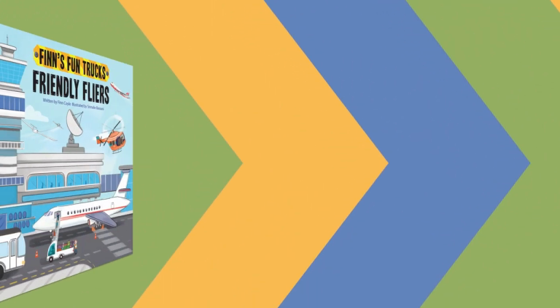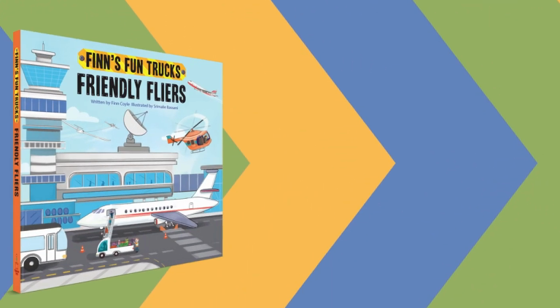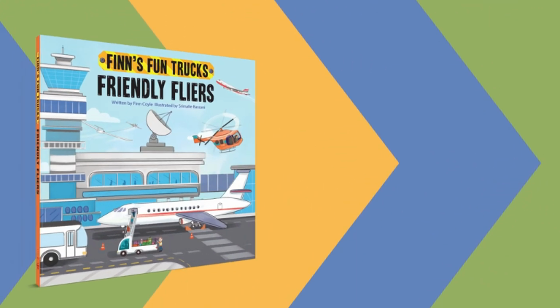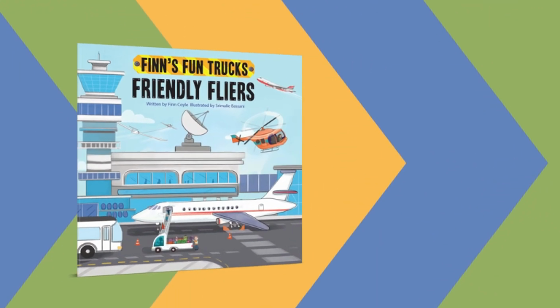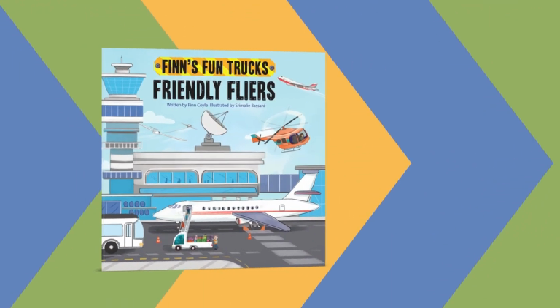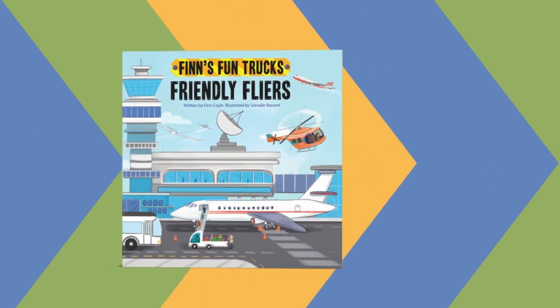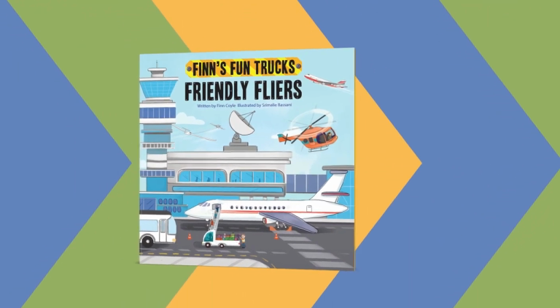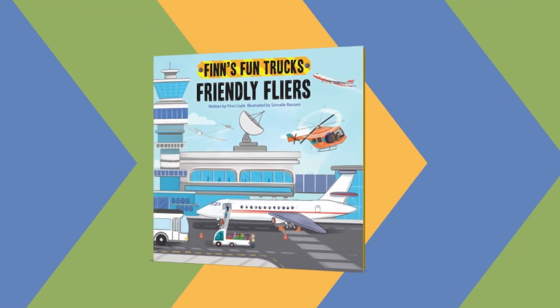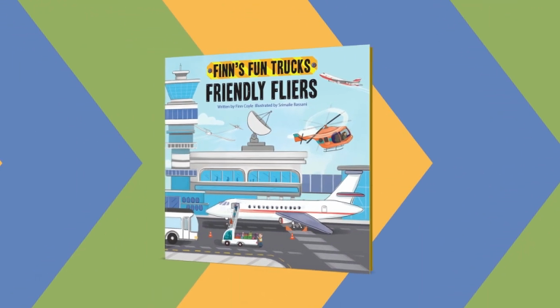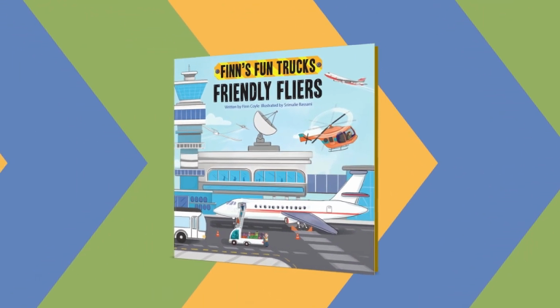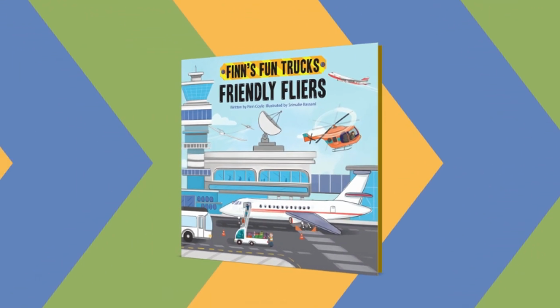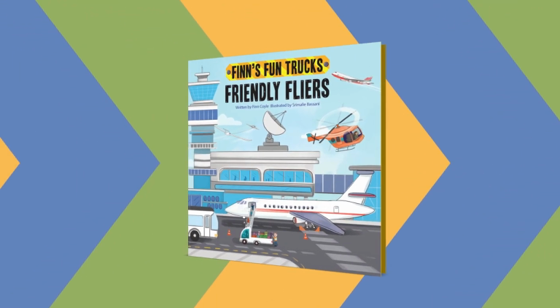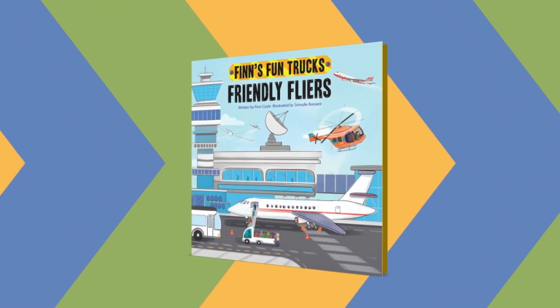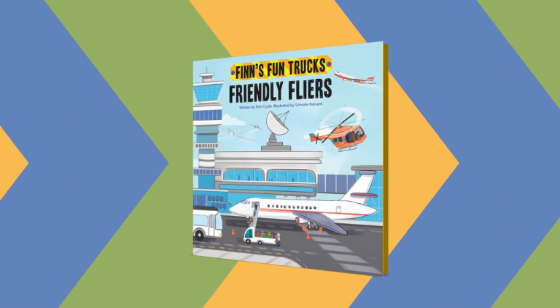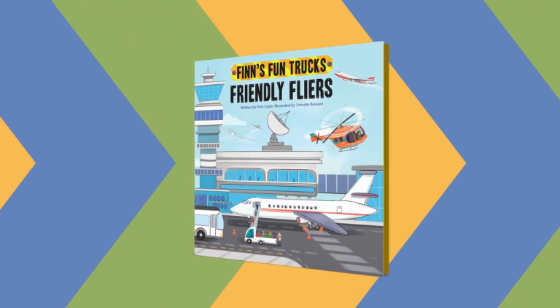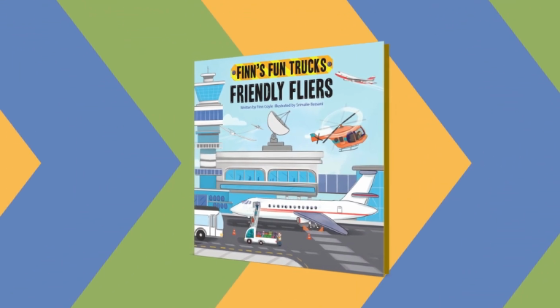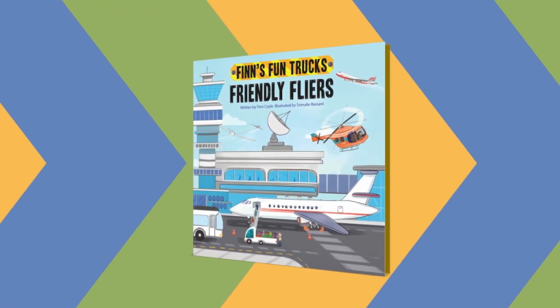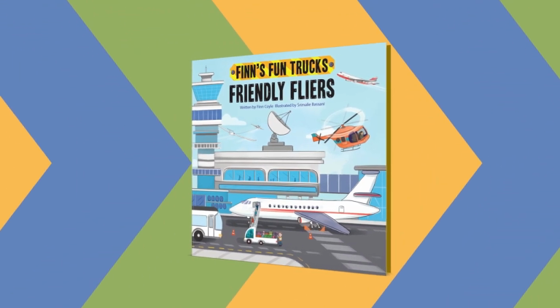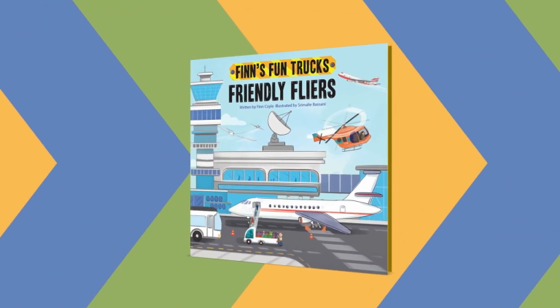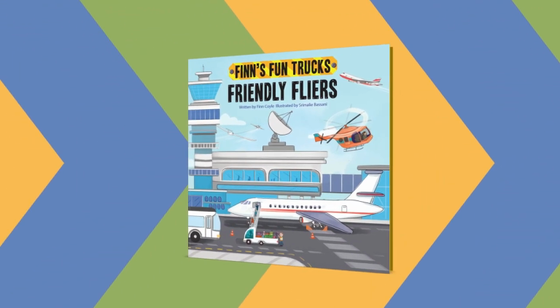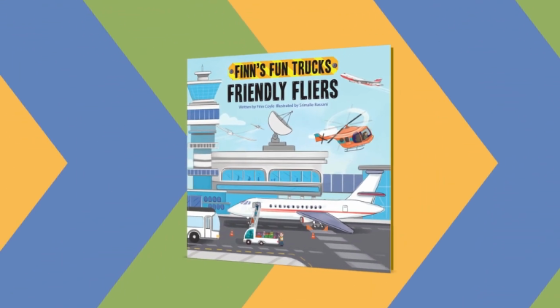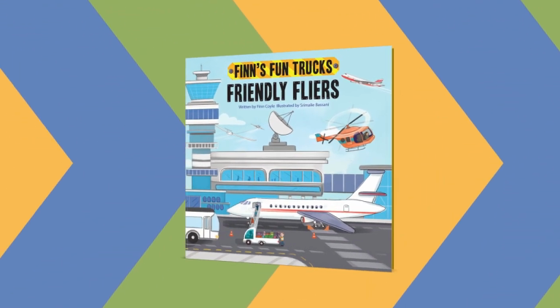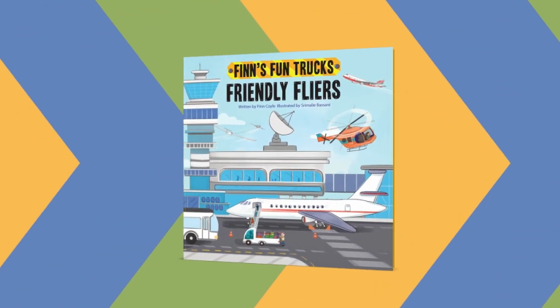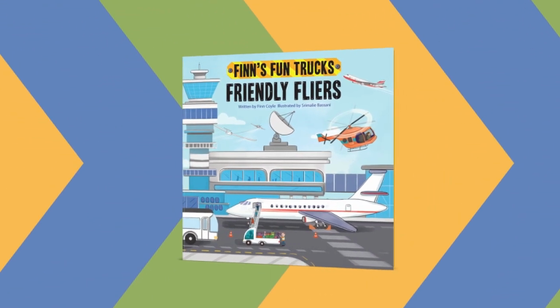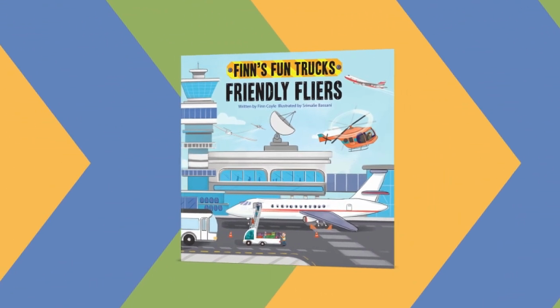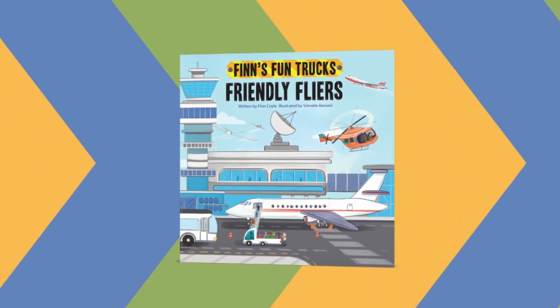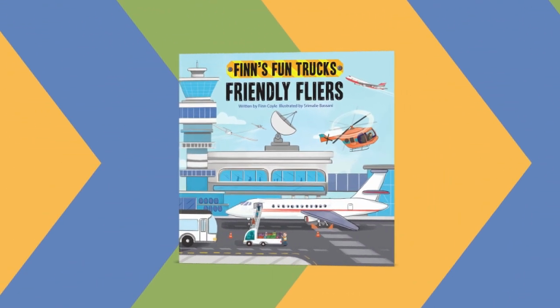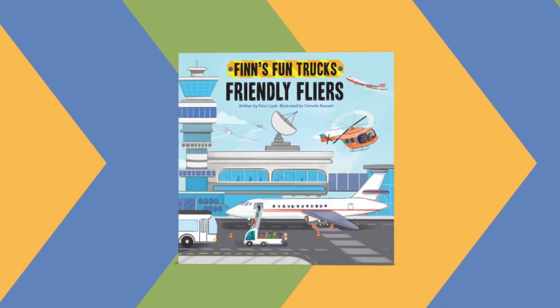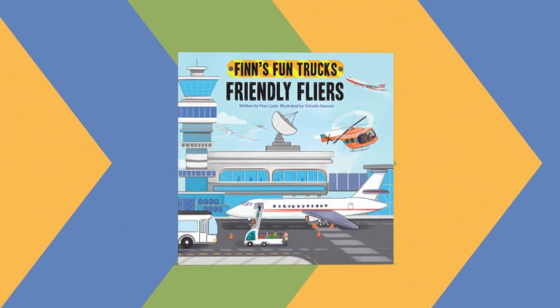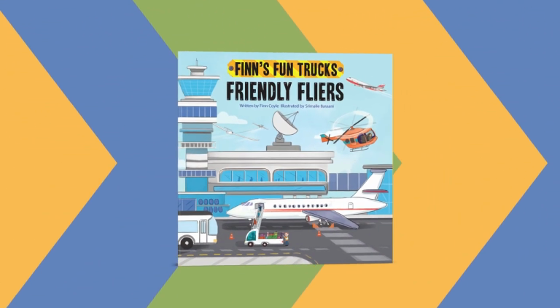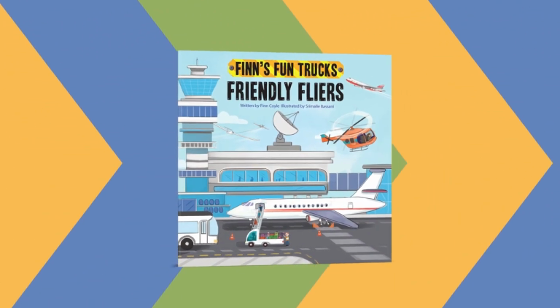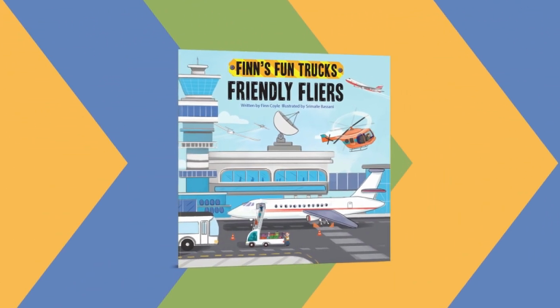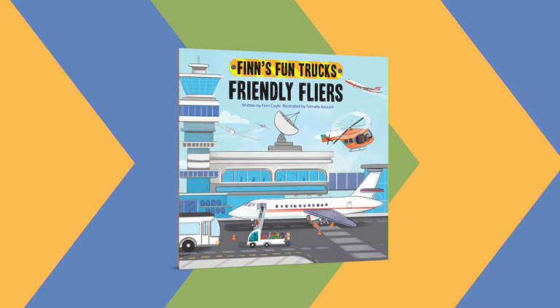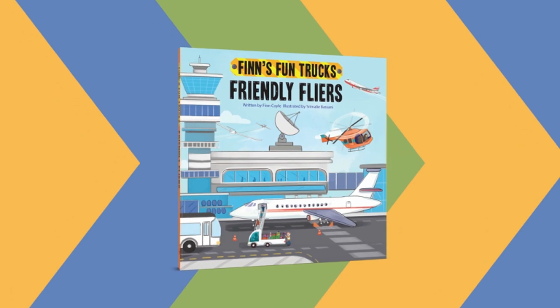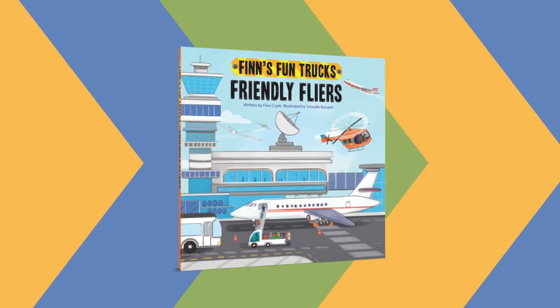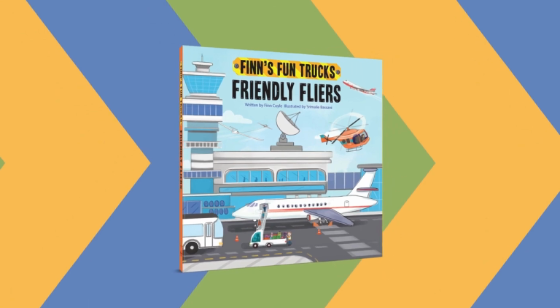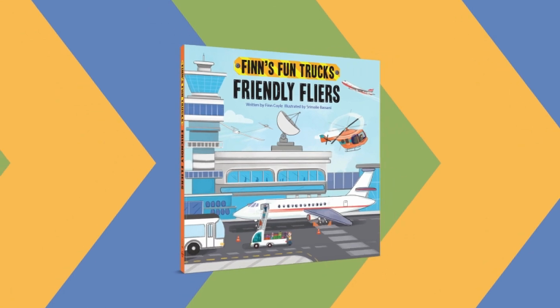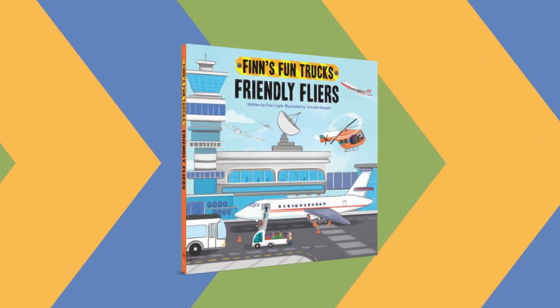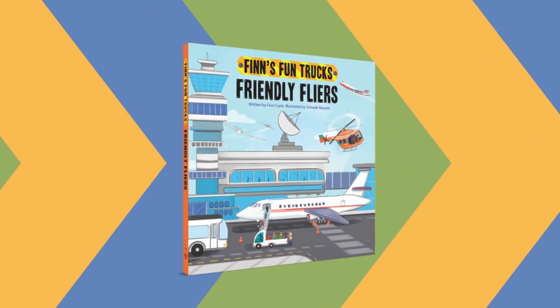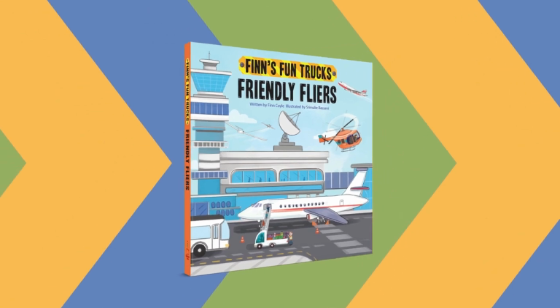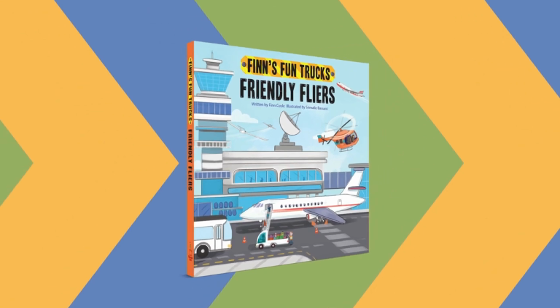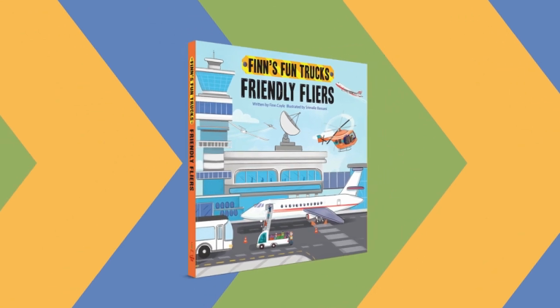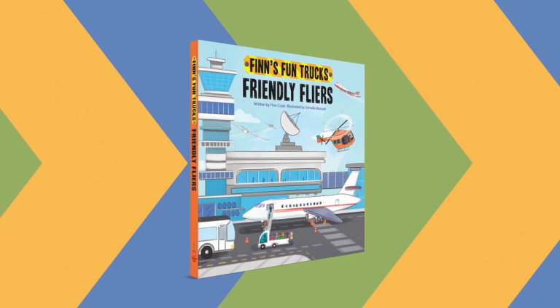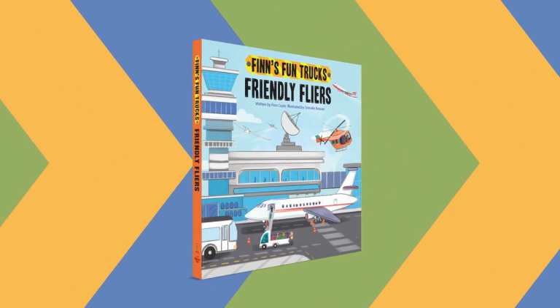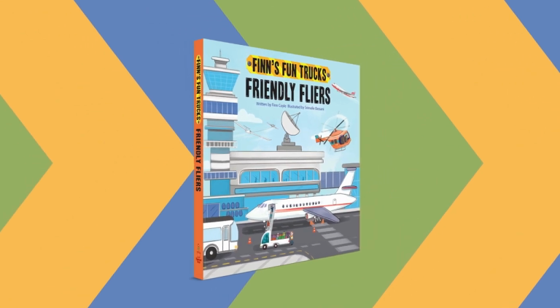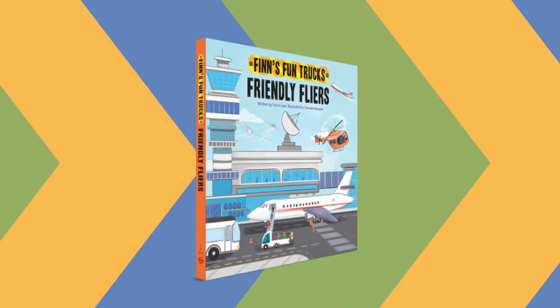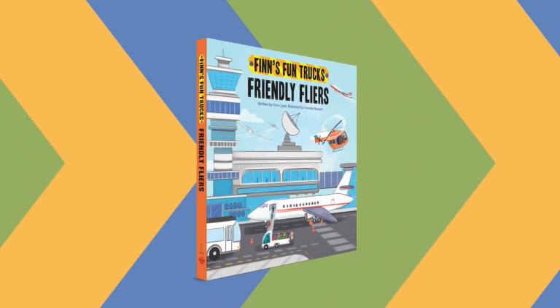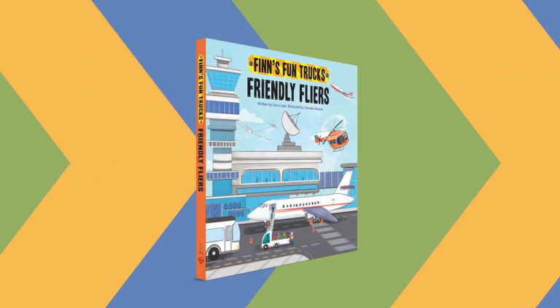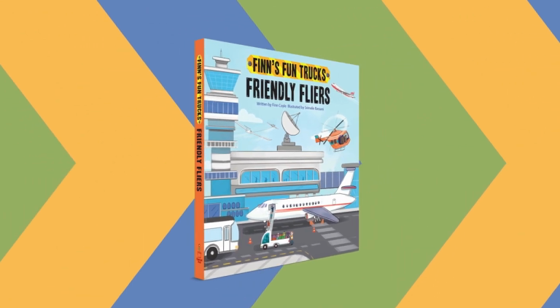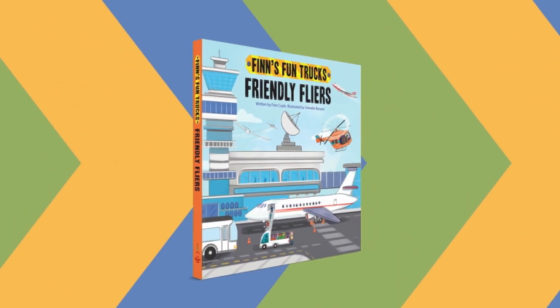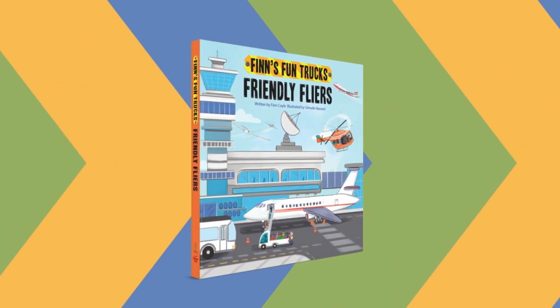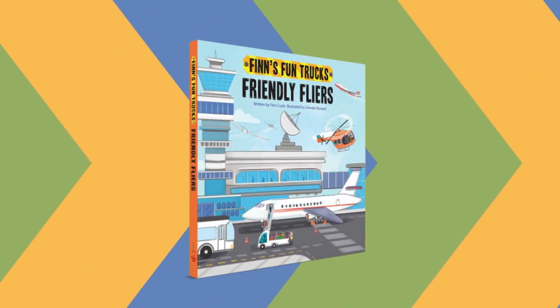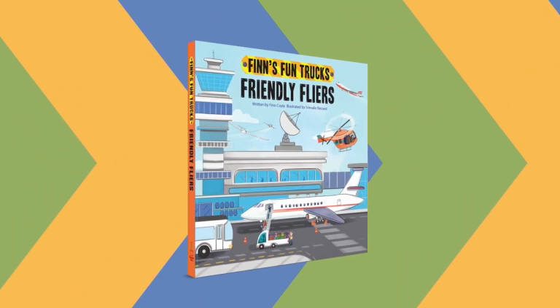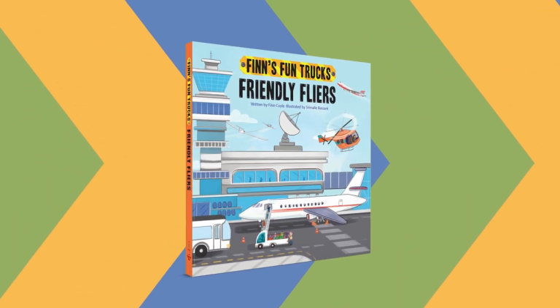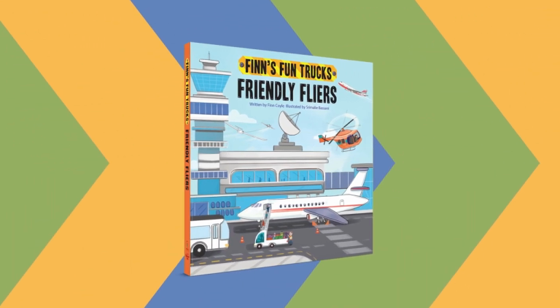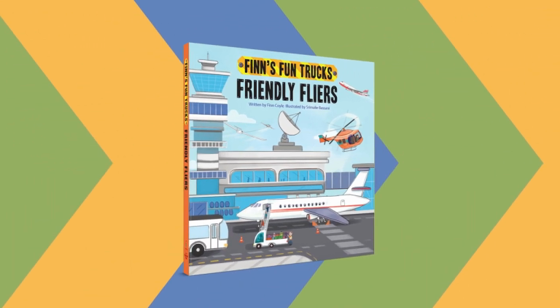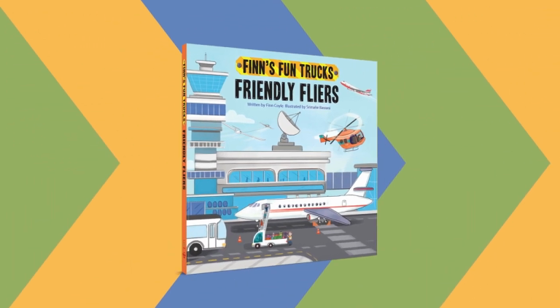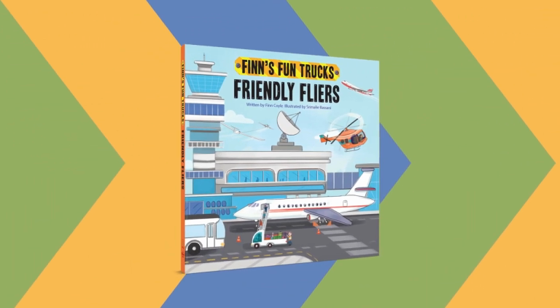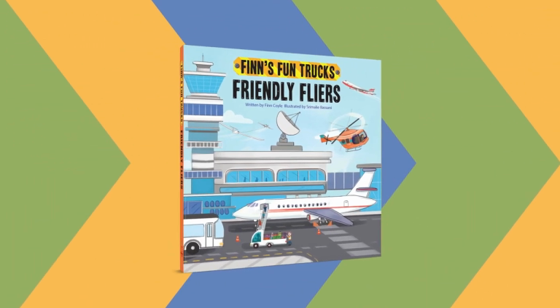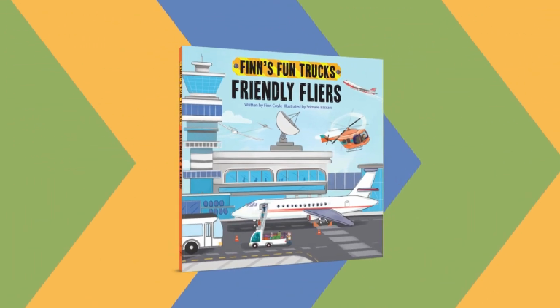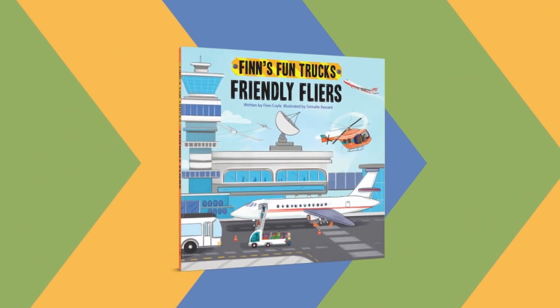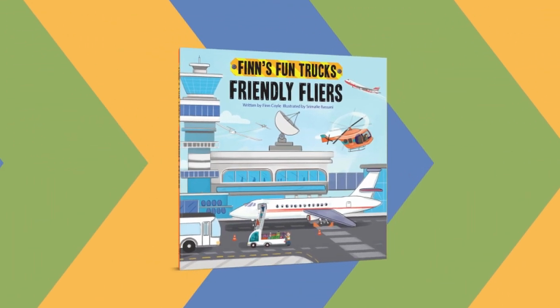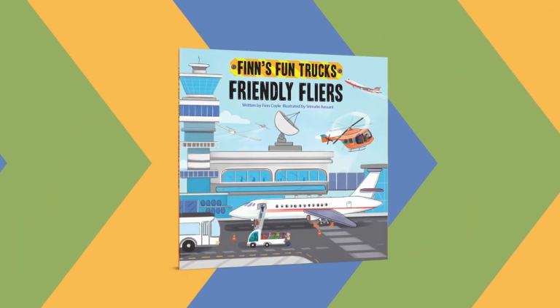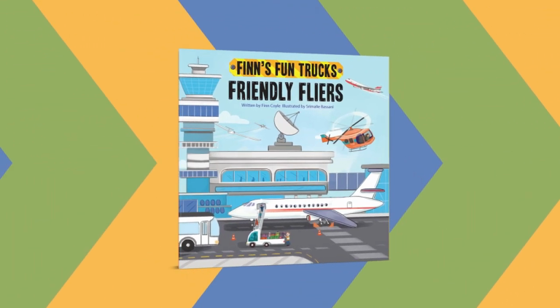Finn's Fun Trucks: Friendly Flyers. Written by Finn Coyle. Illustrated by Srimali Basani.